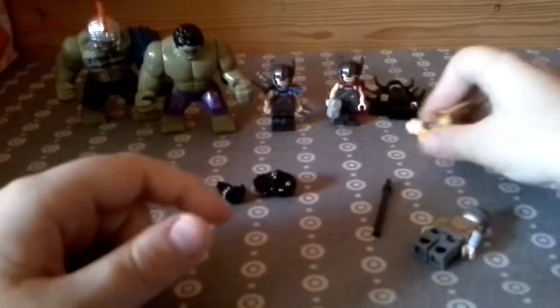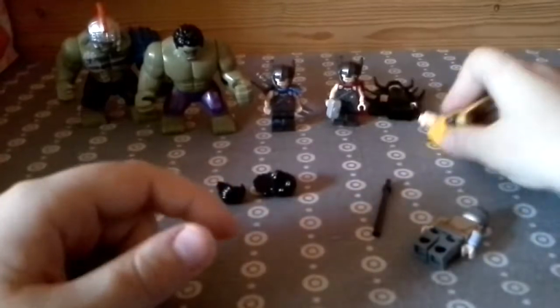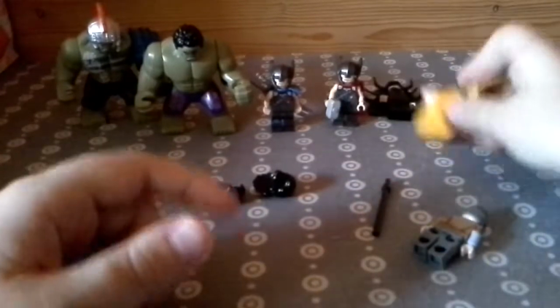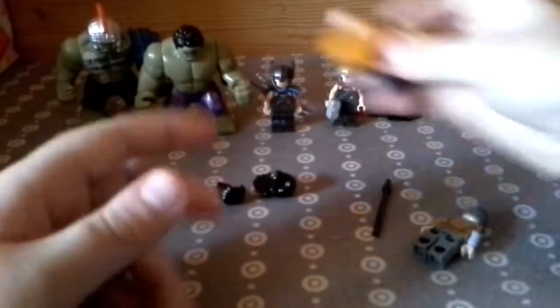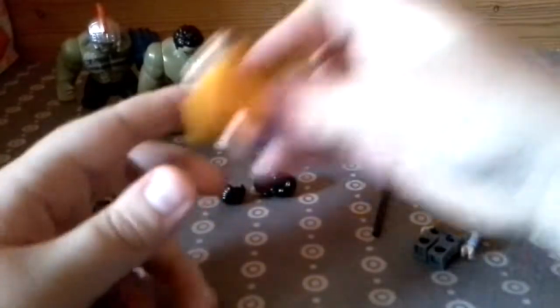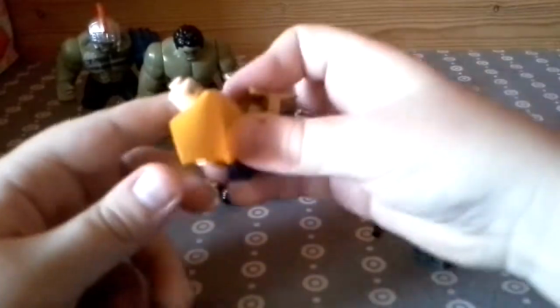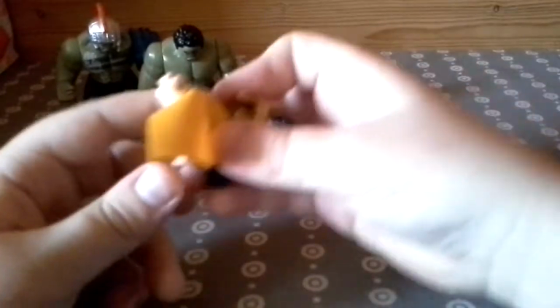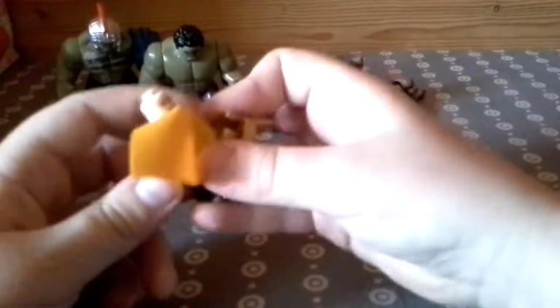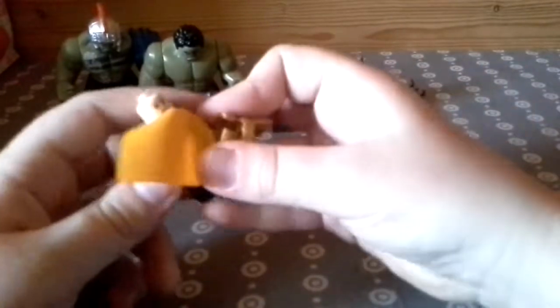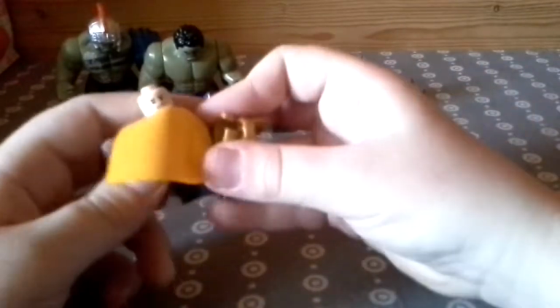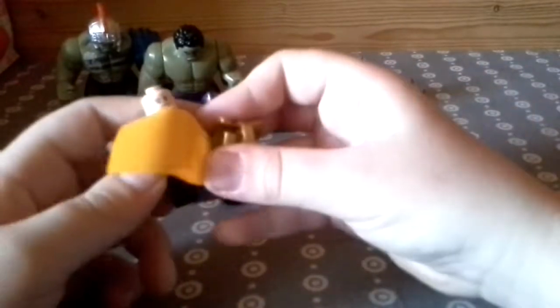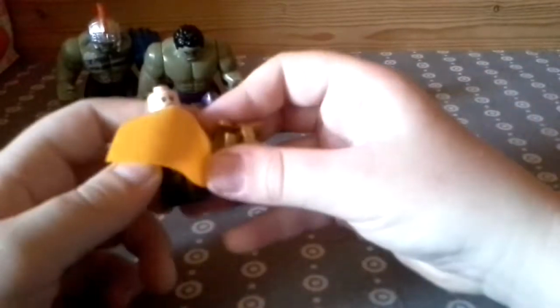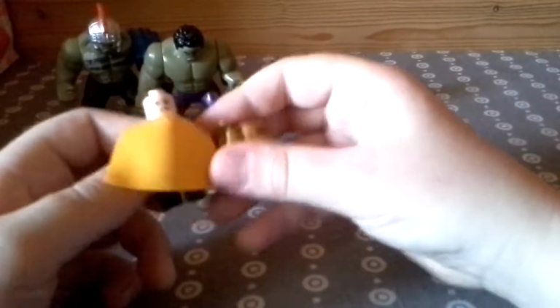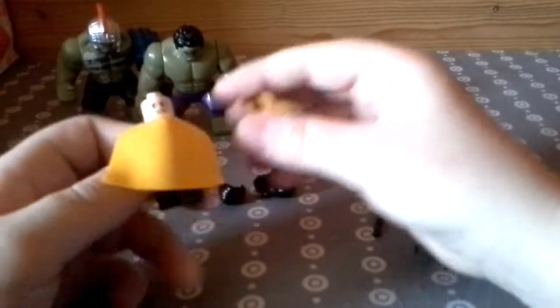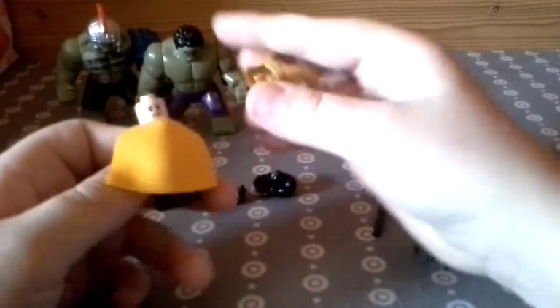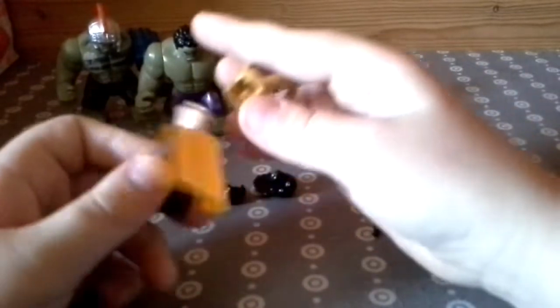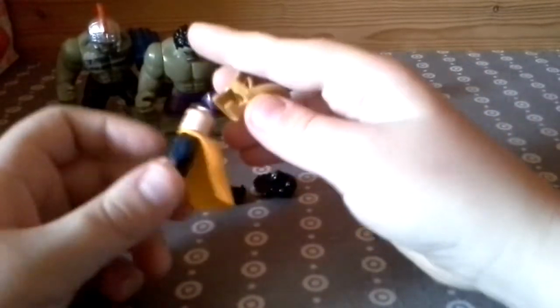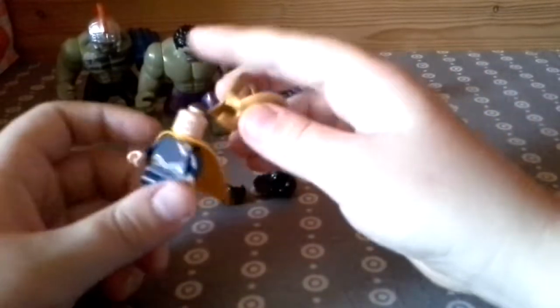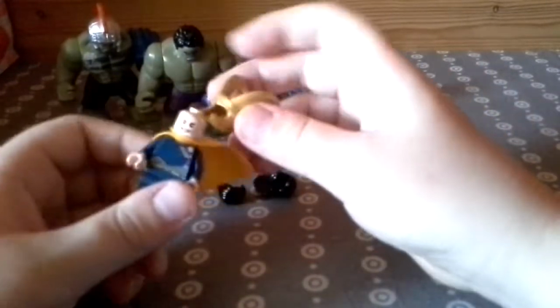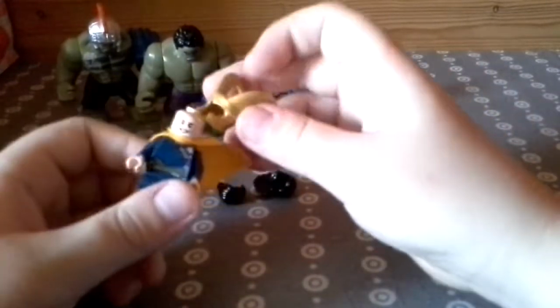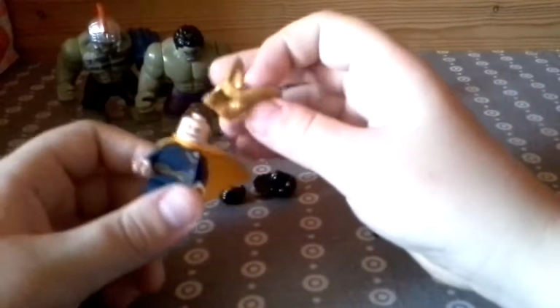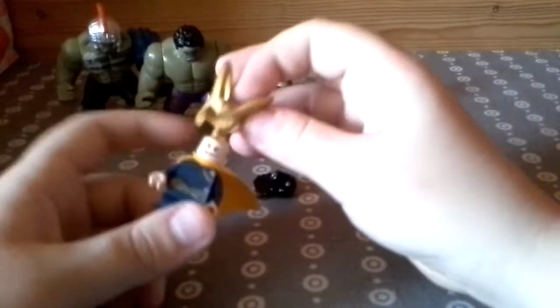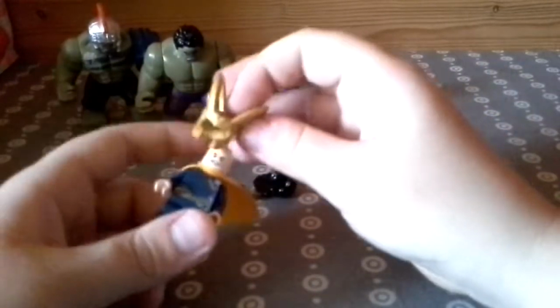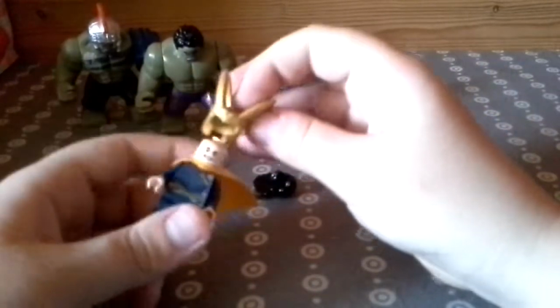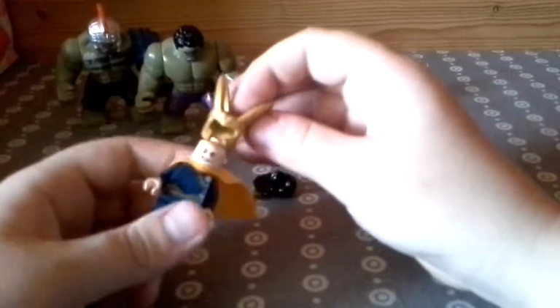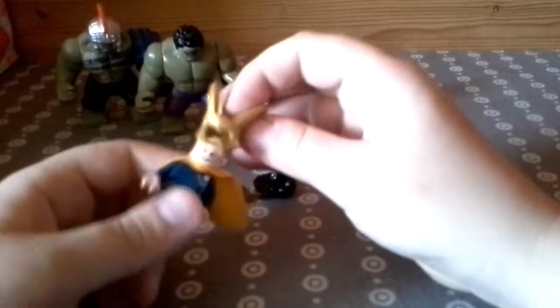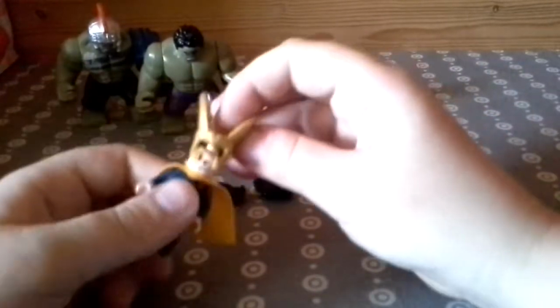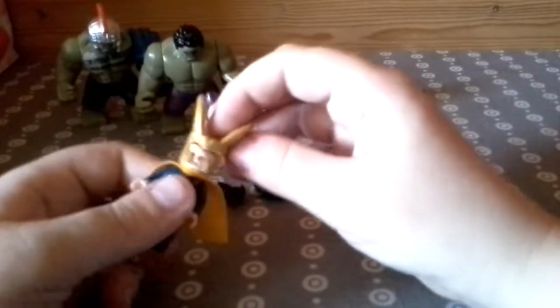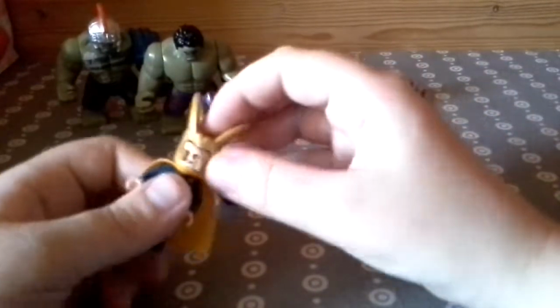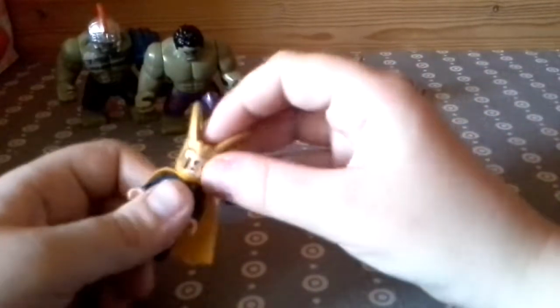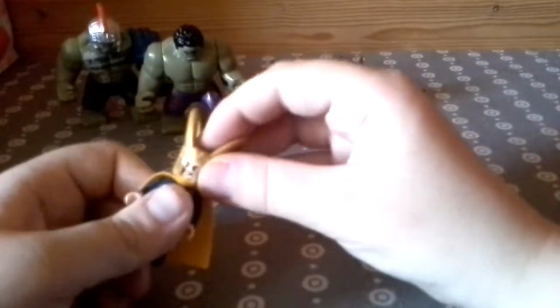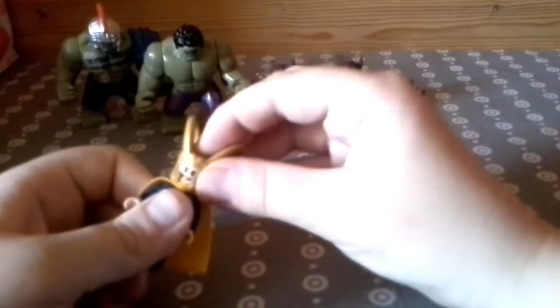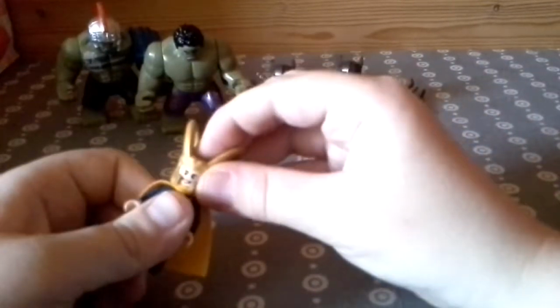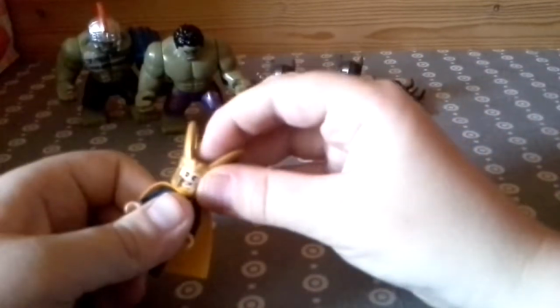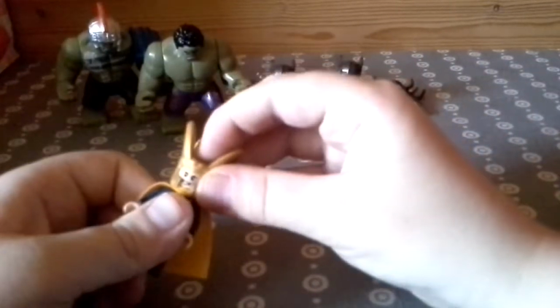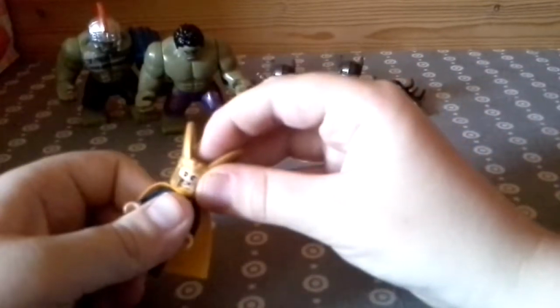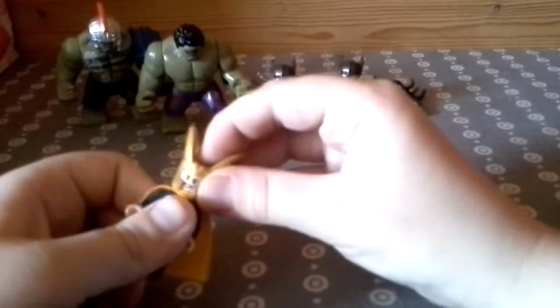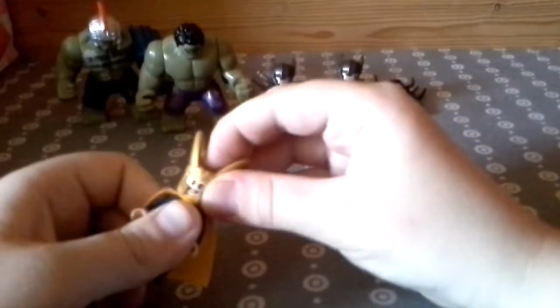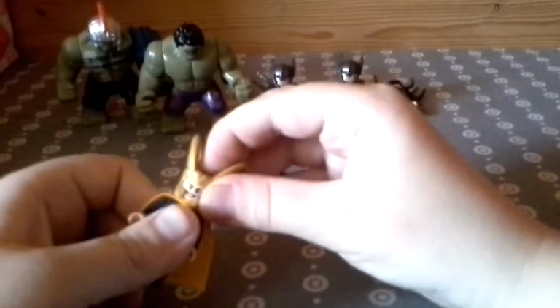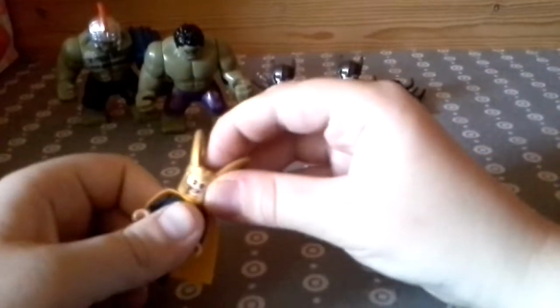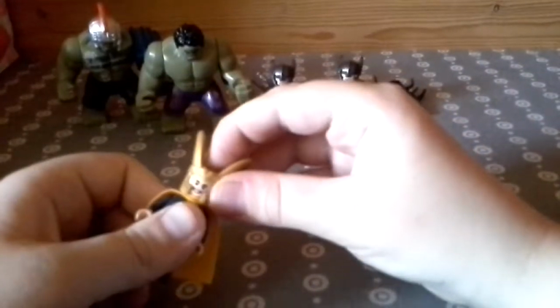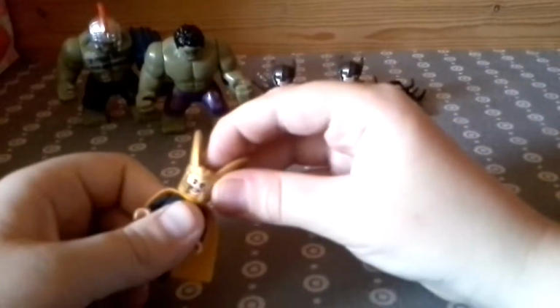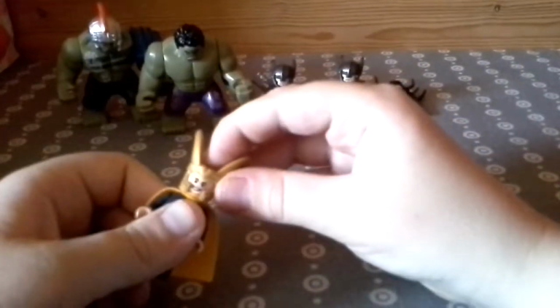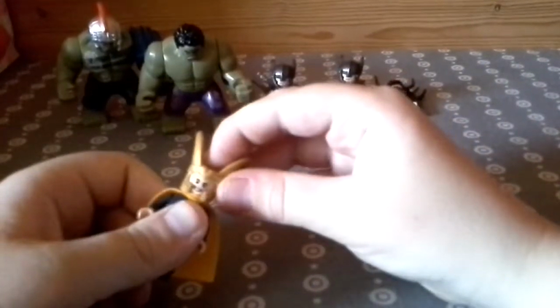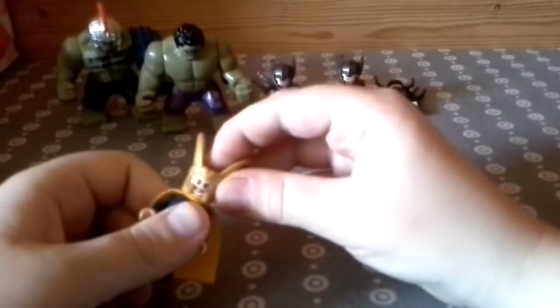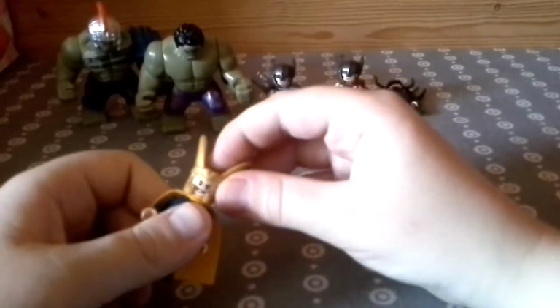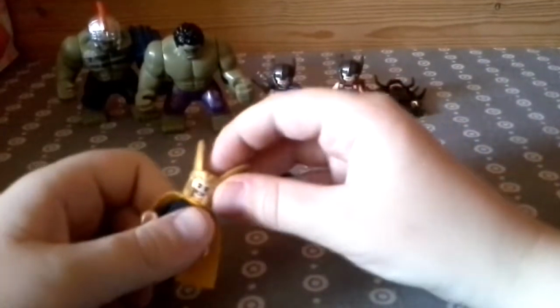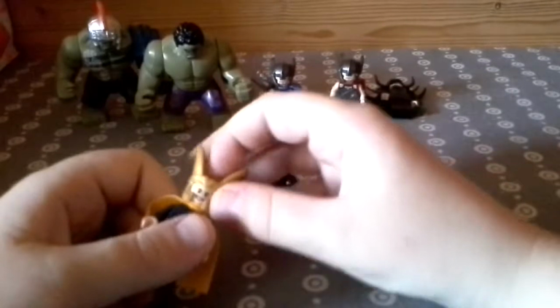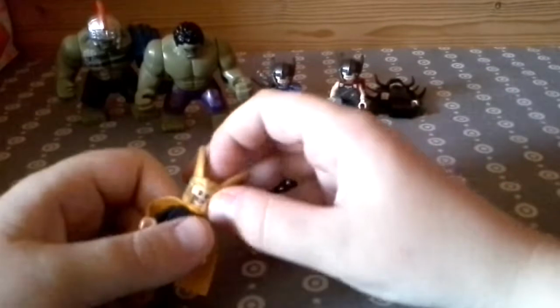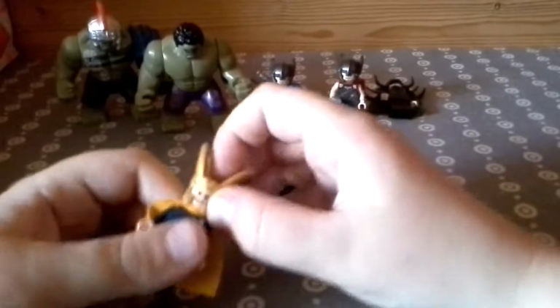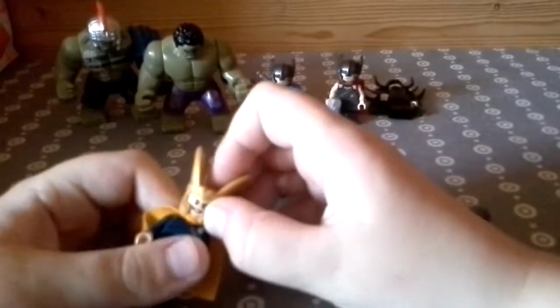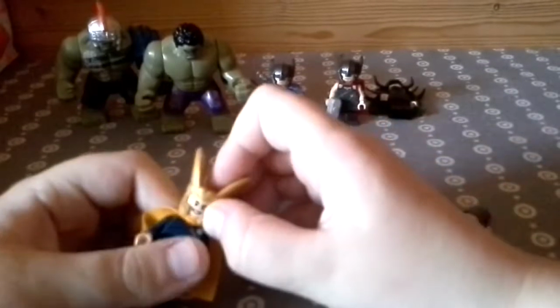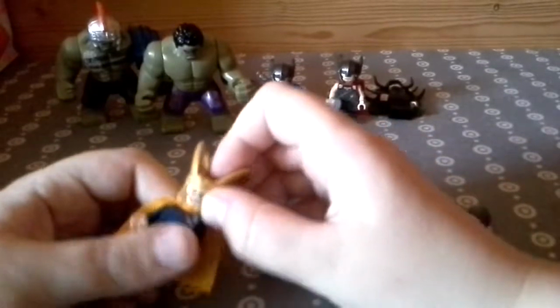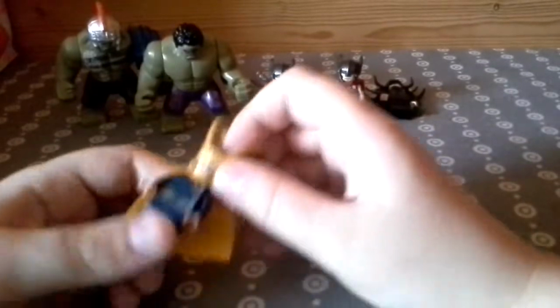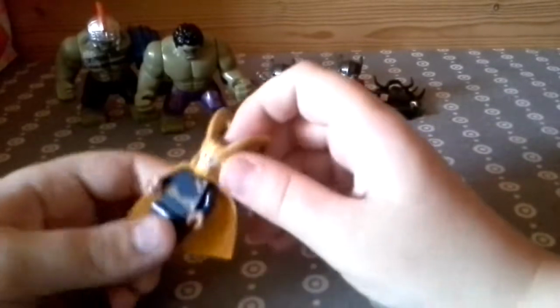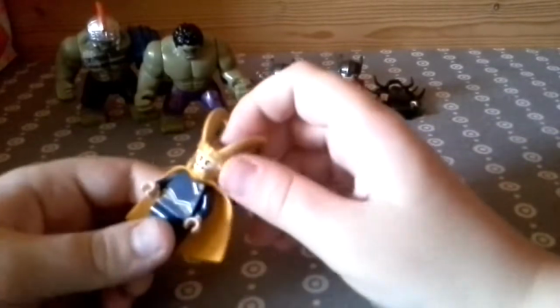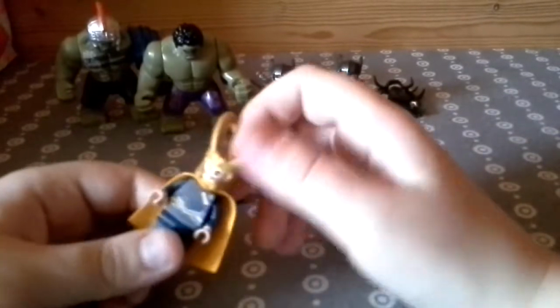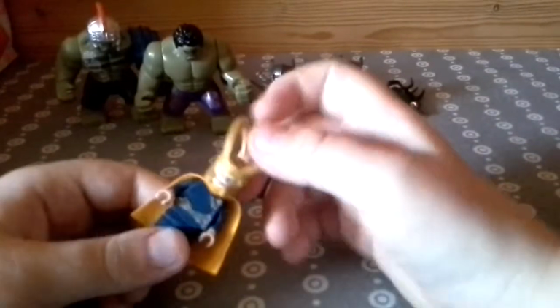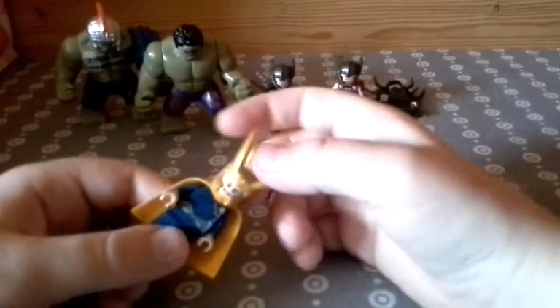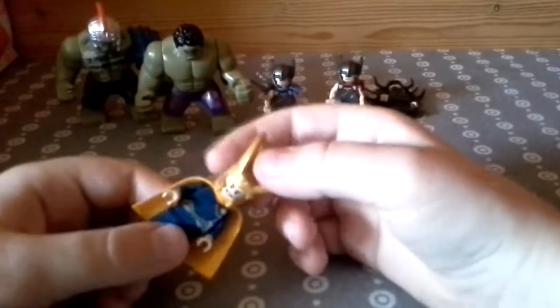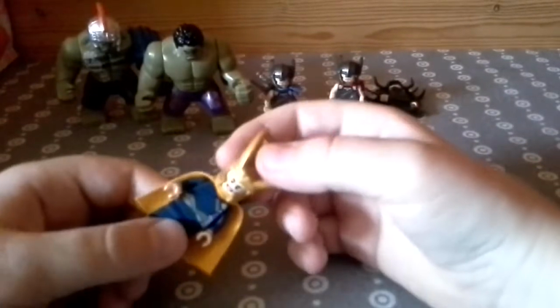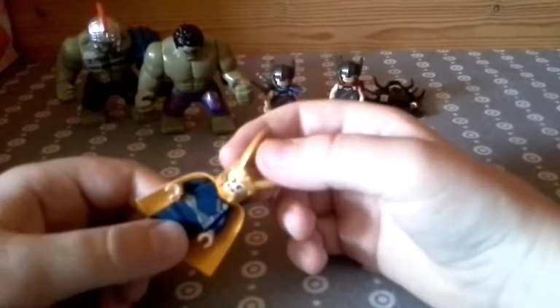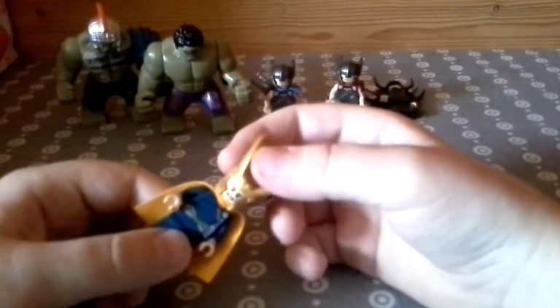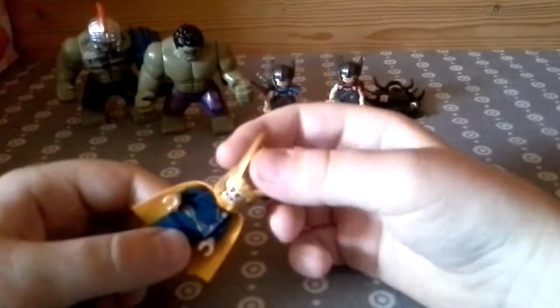So today I'm doing a review of my Thor Ragnarok — I think that's how you say it — the new figures.